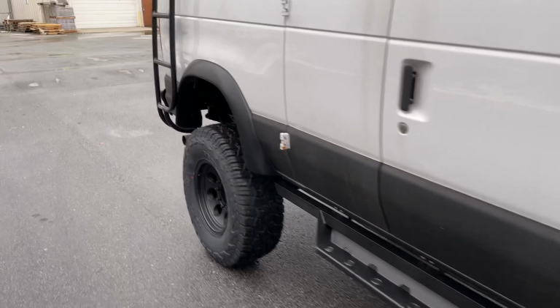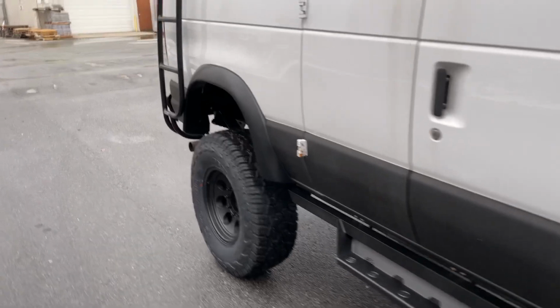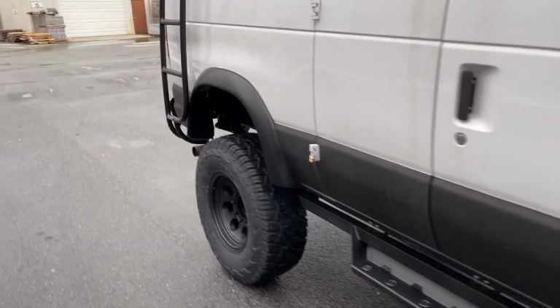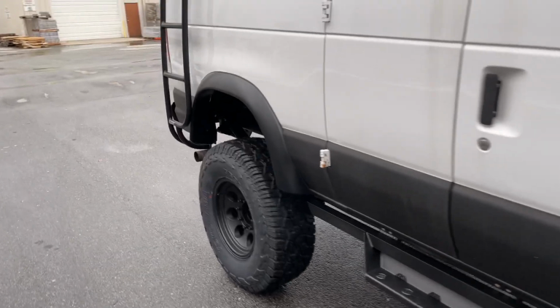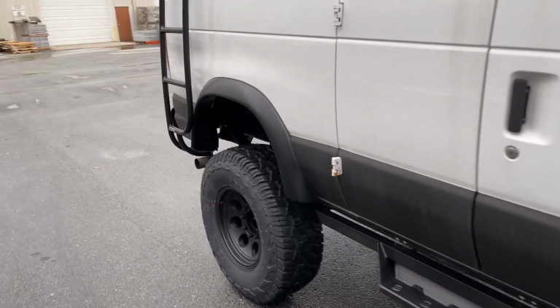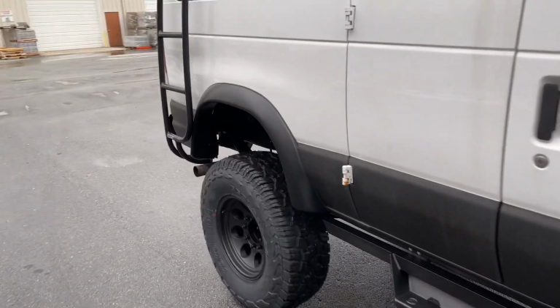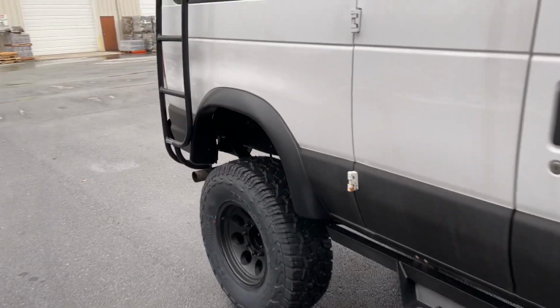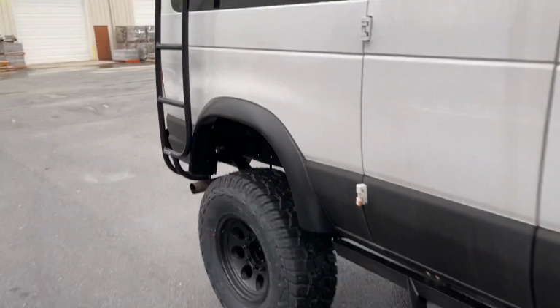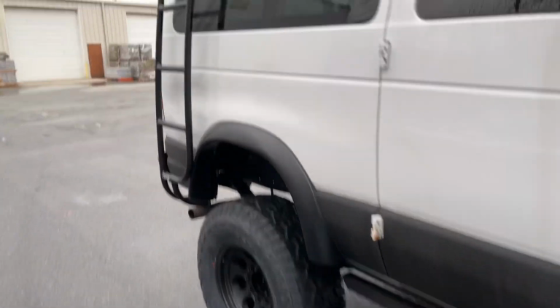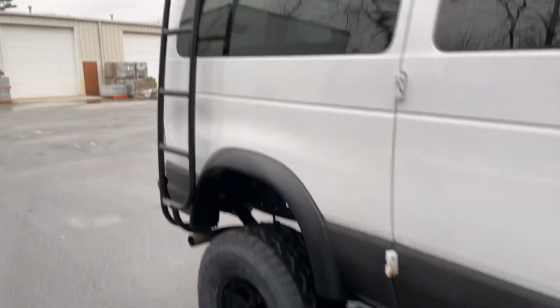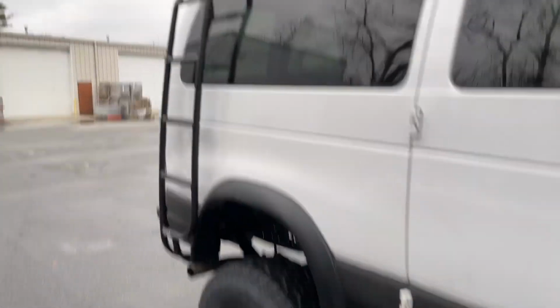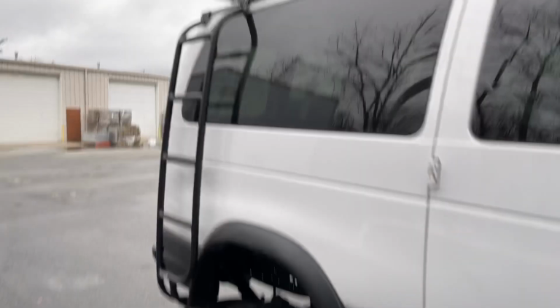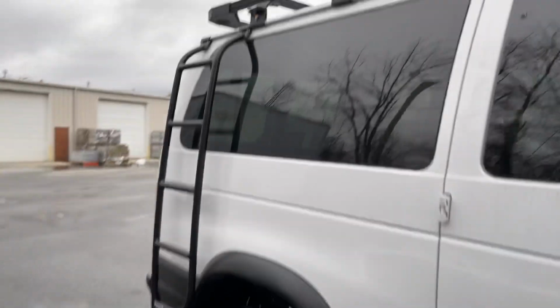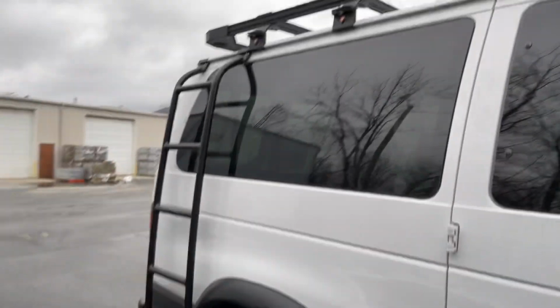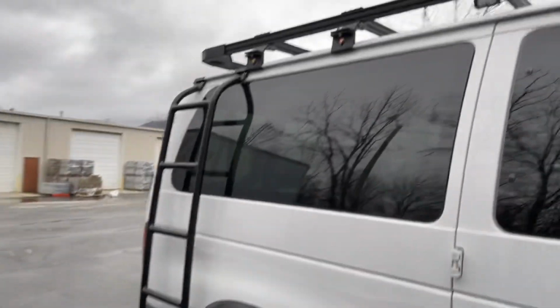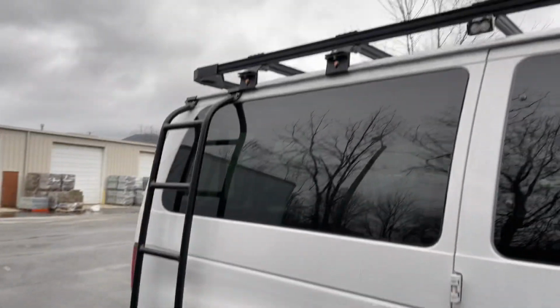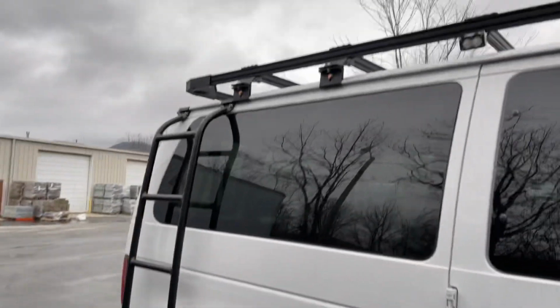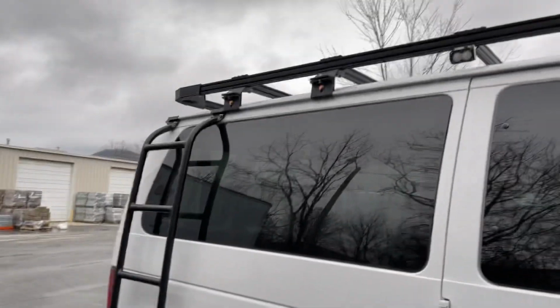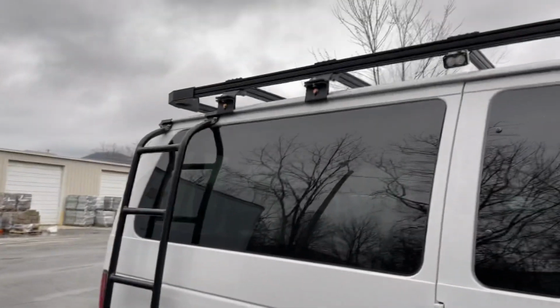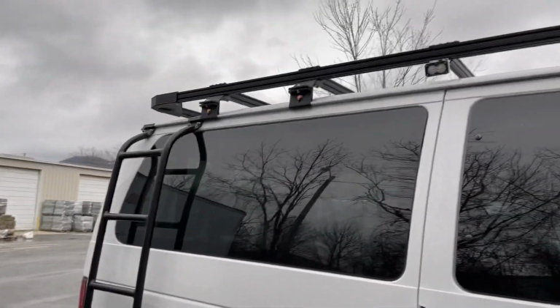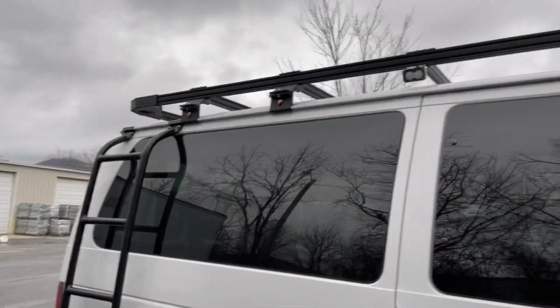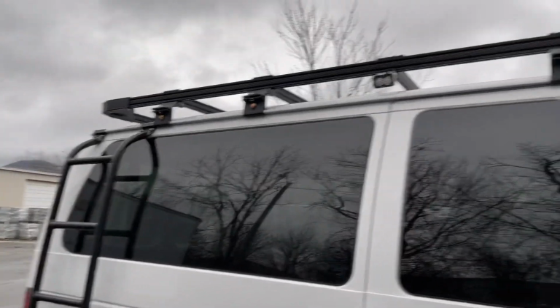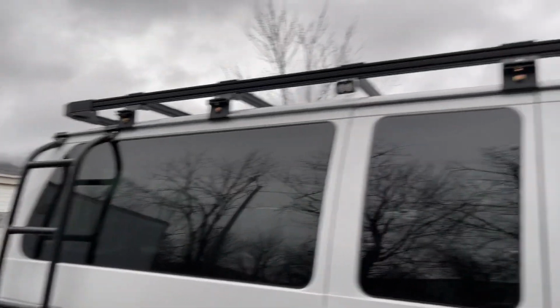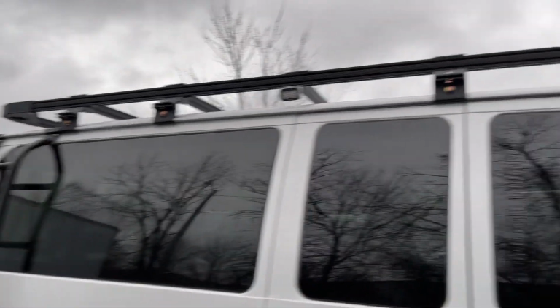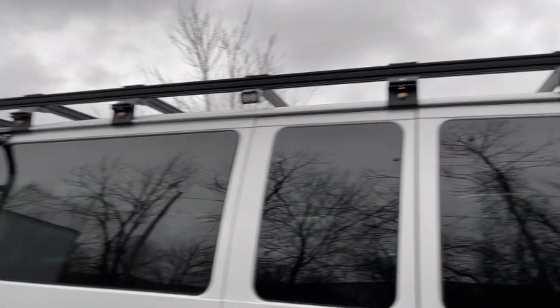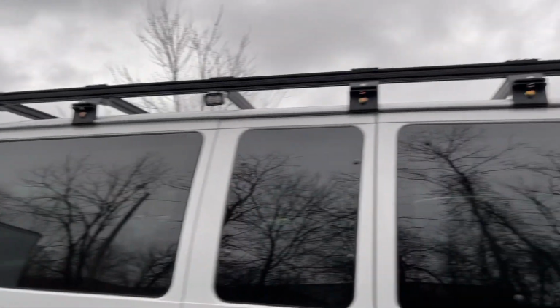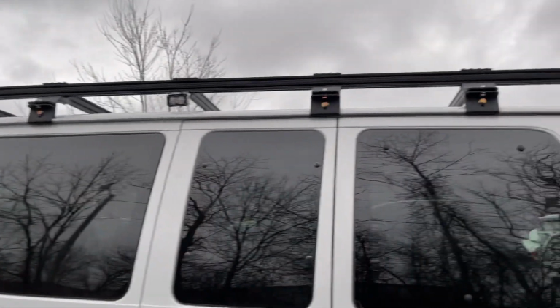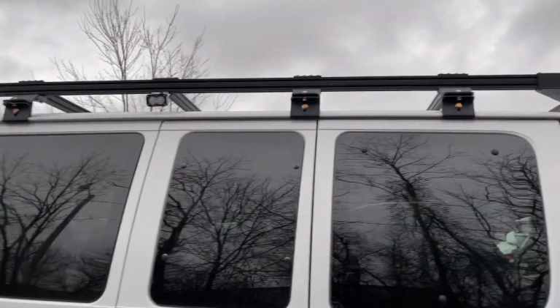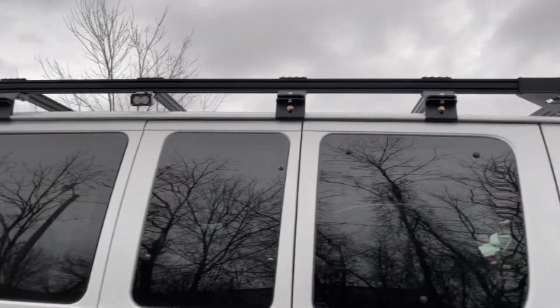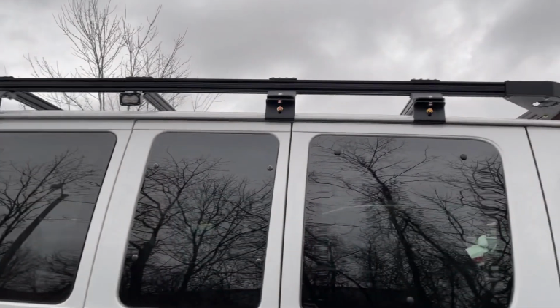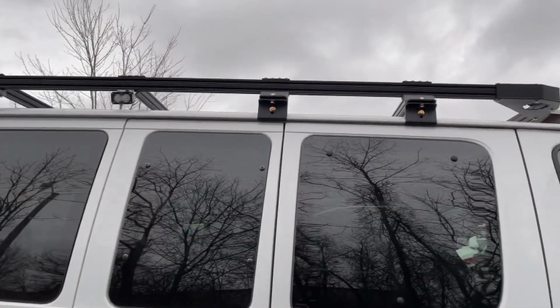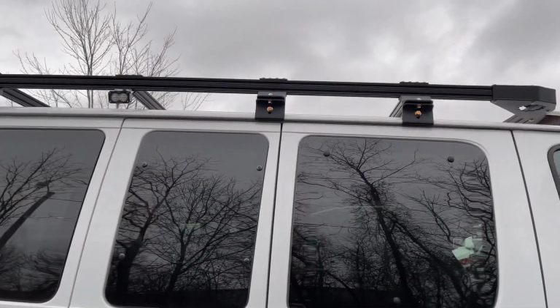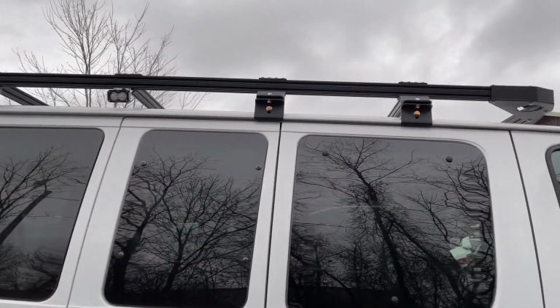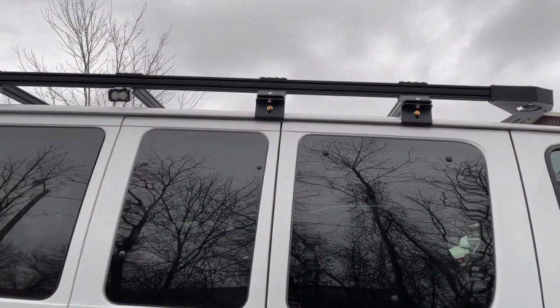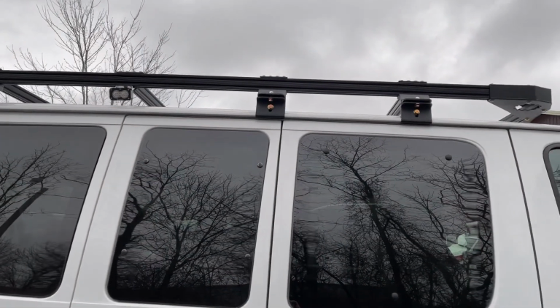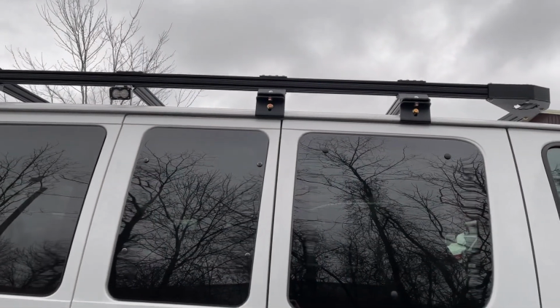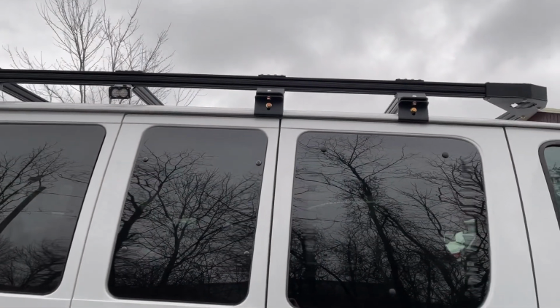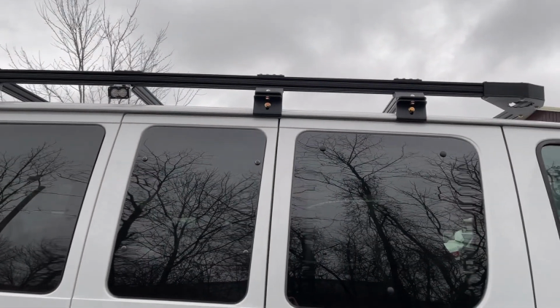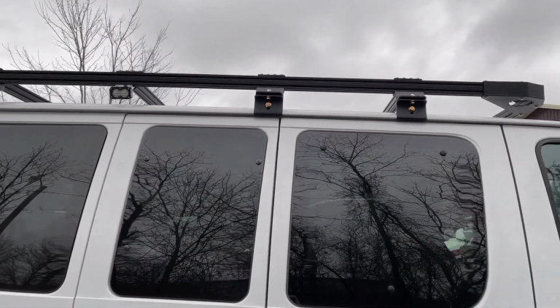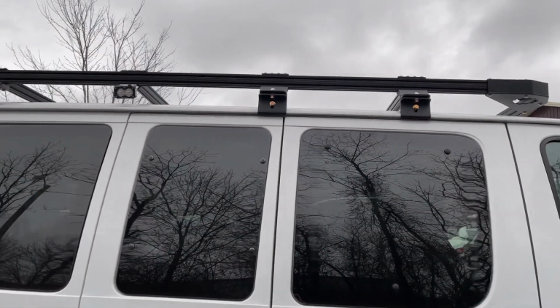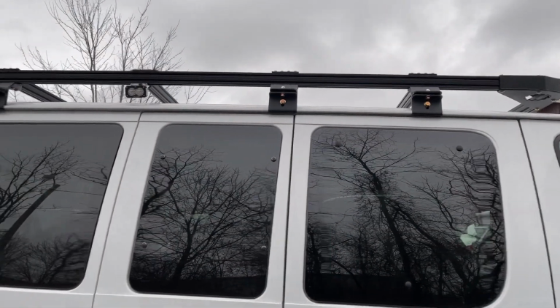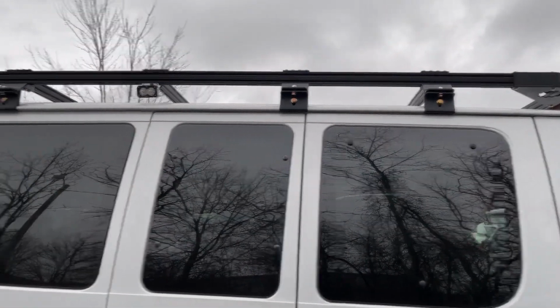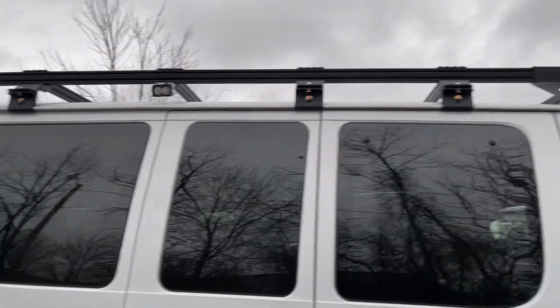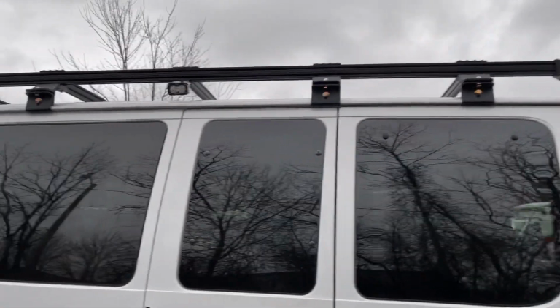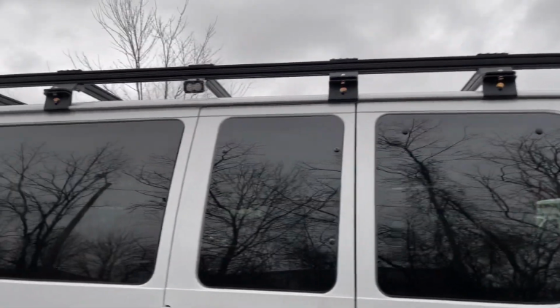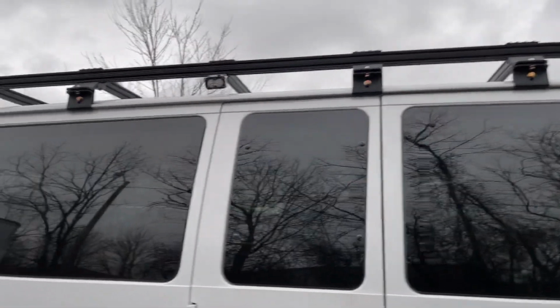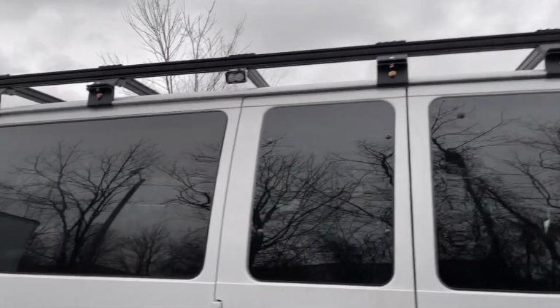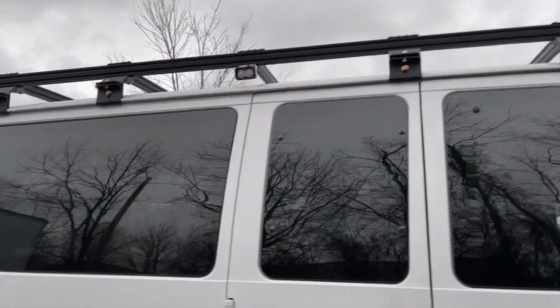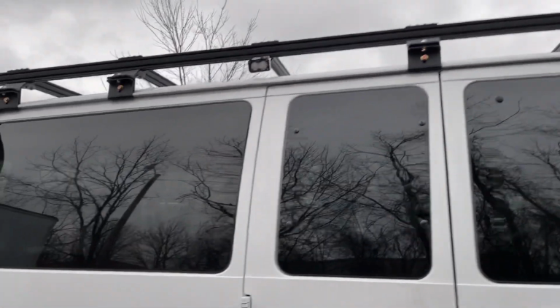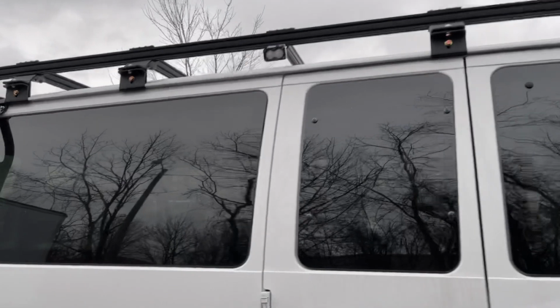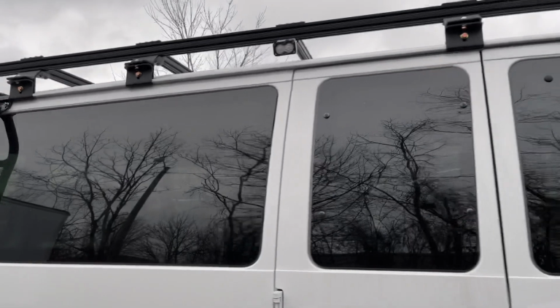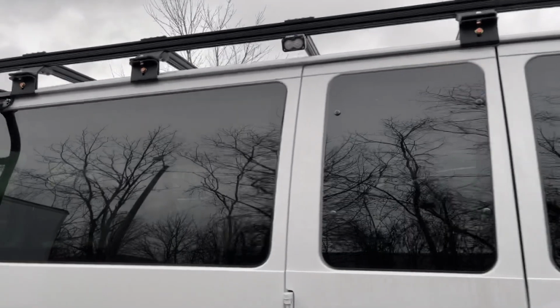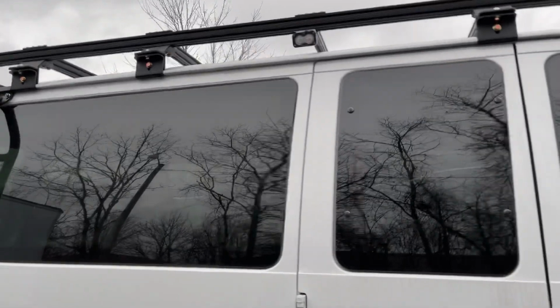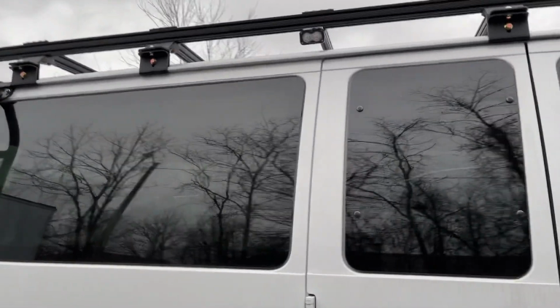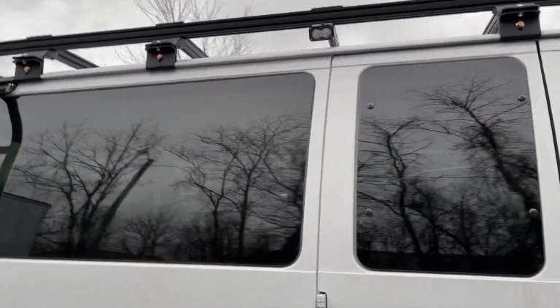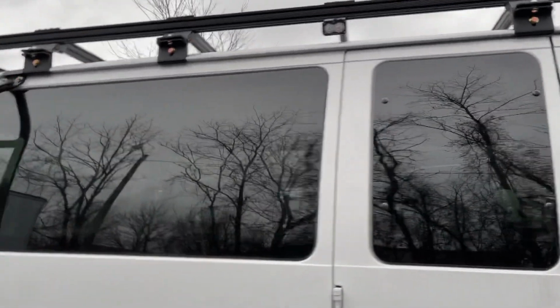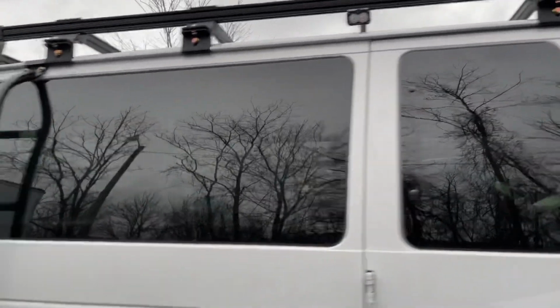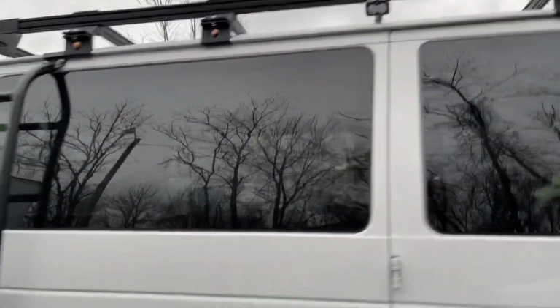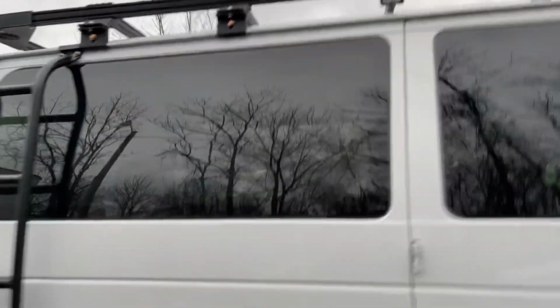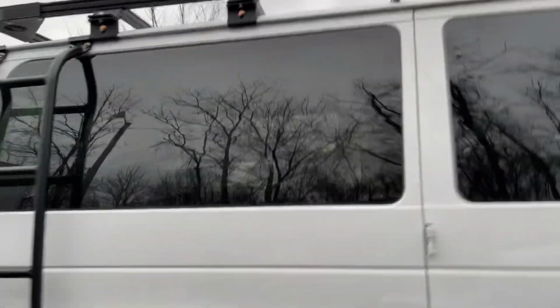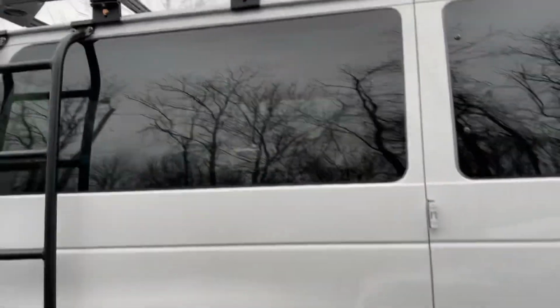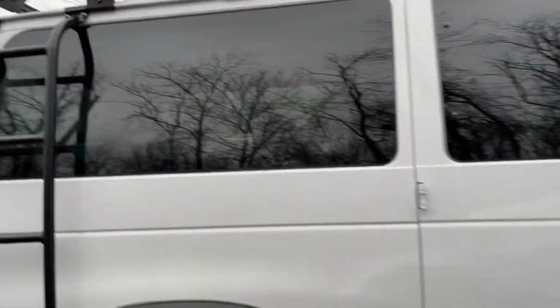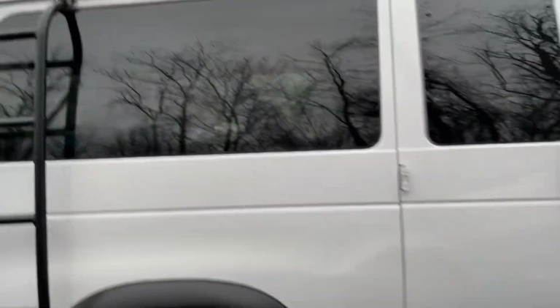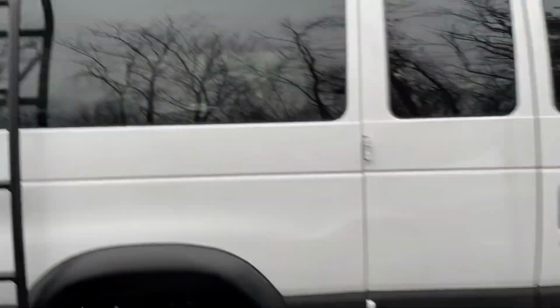Luminesse ladder and our roof rack, which also has some Baja Design lights on it — got one on each side and one on the rear.